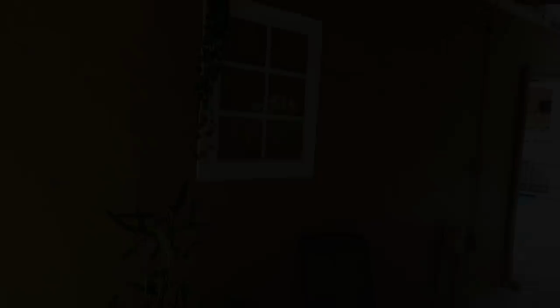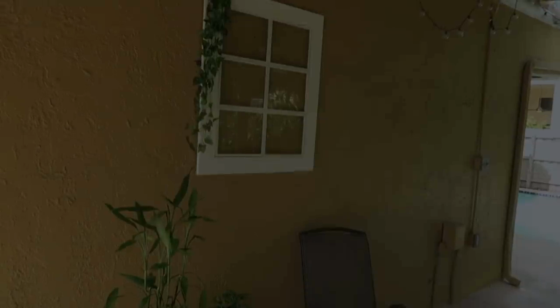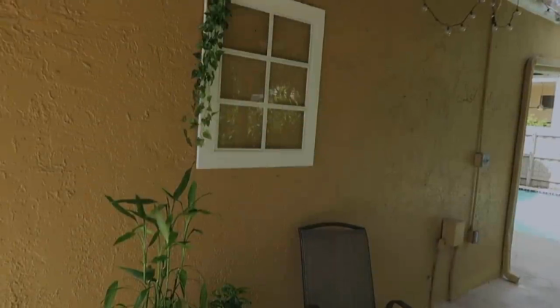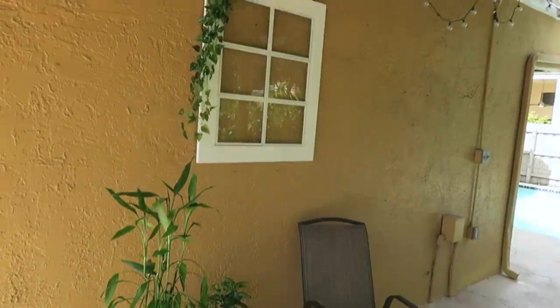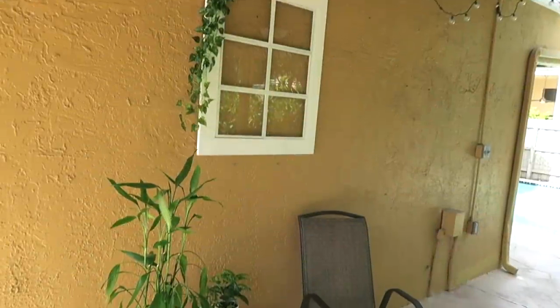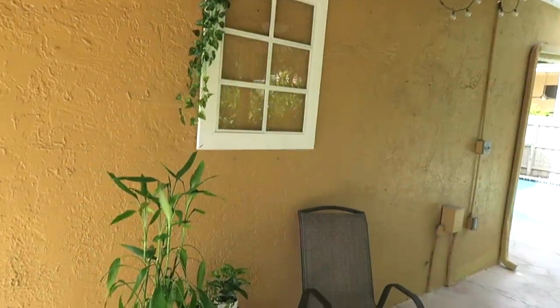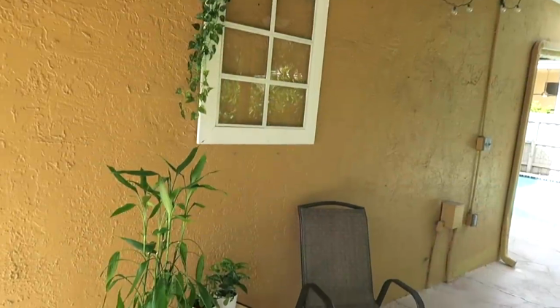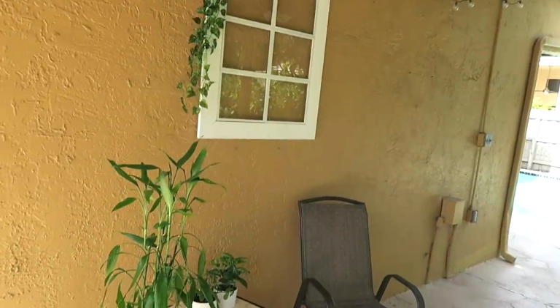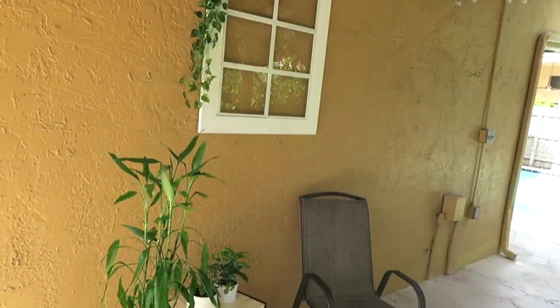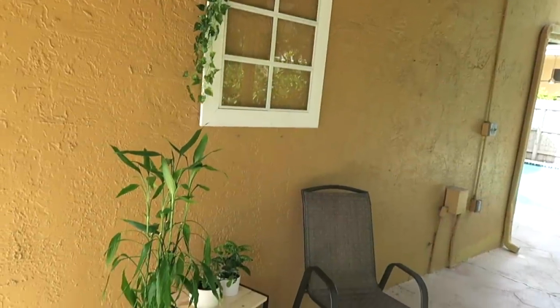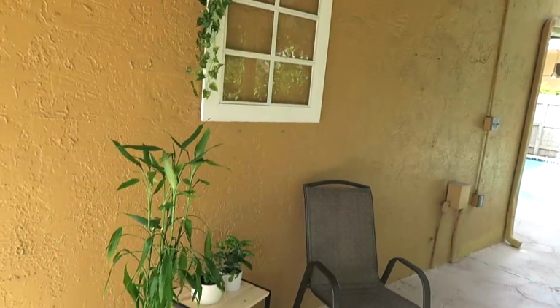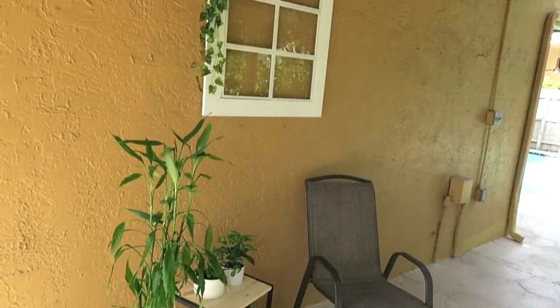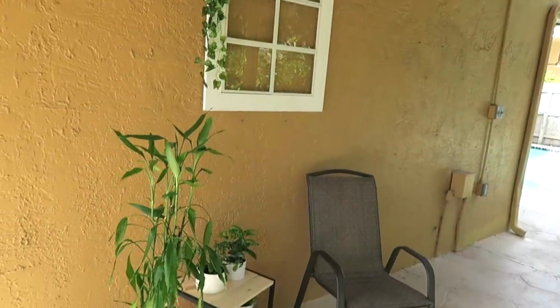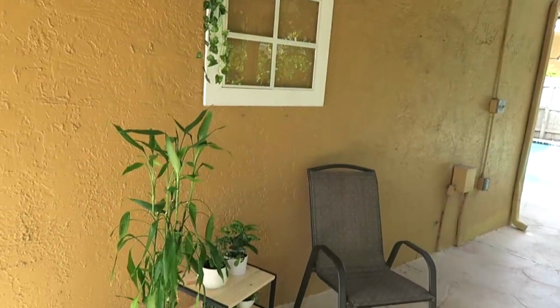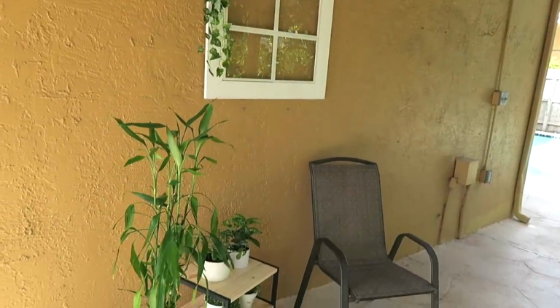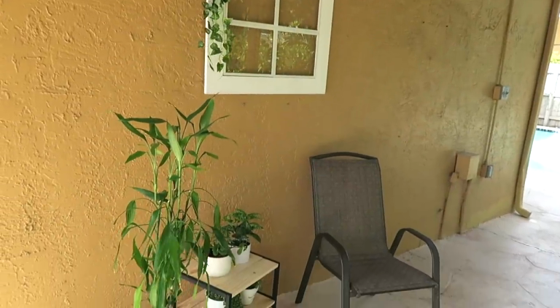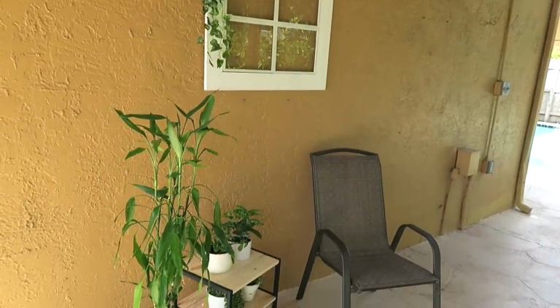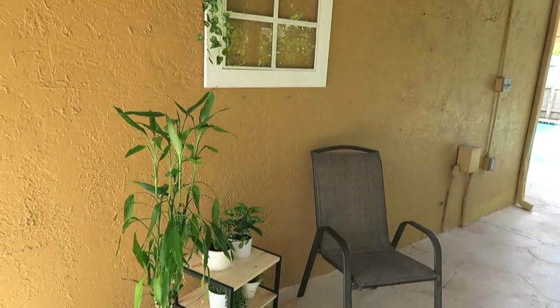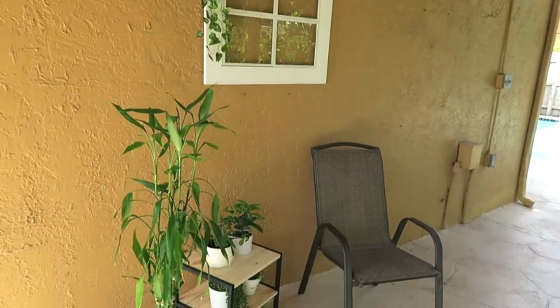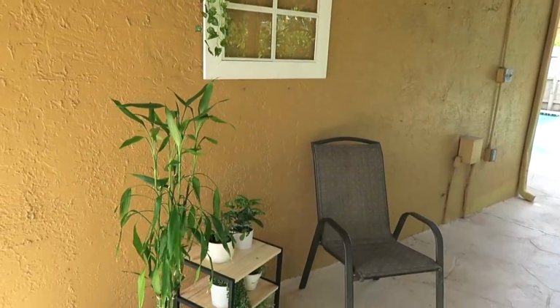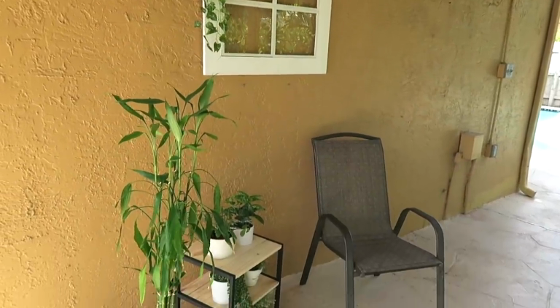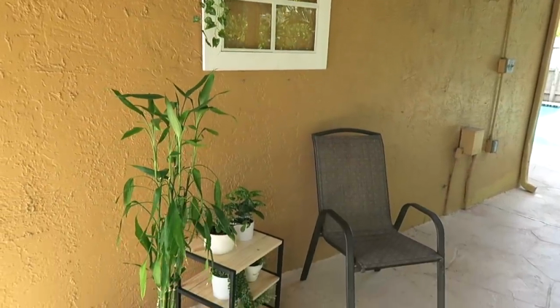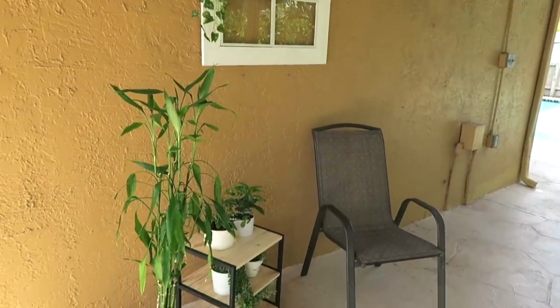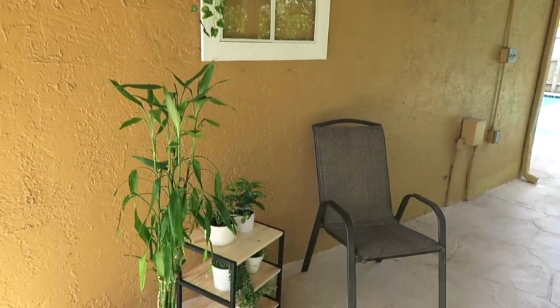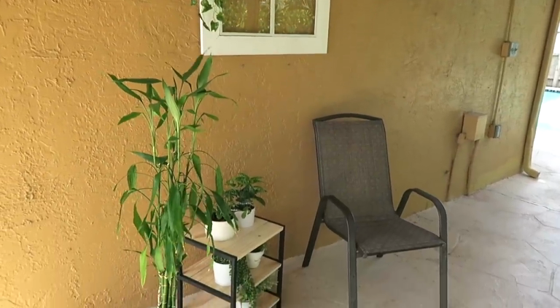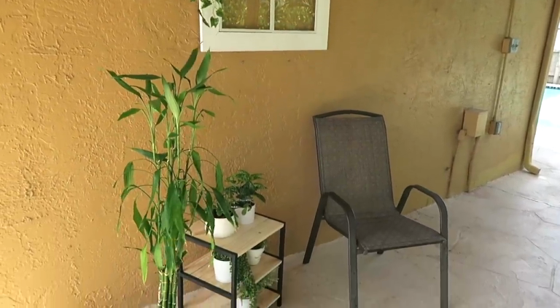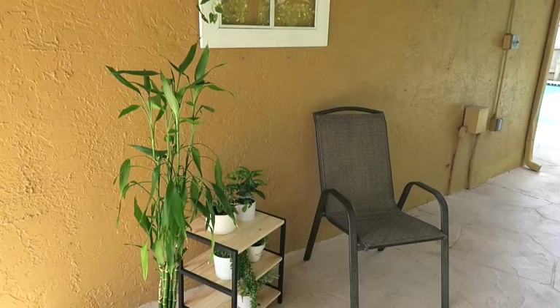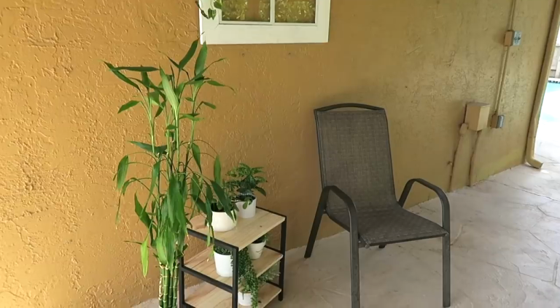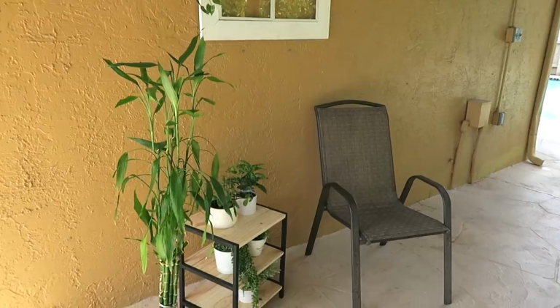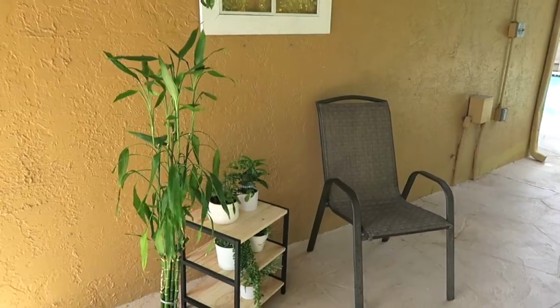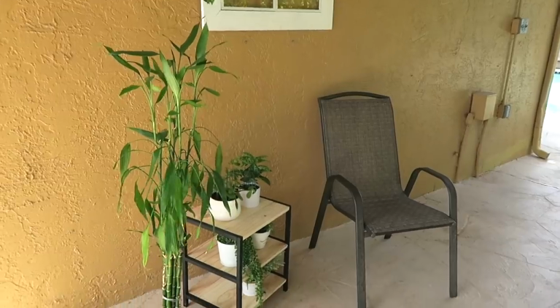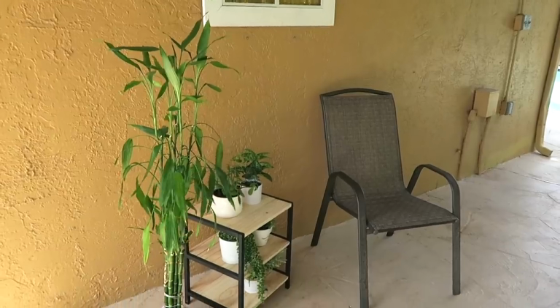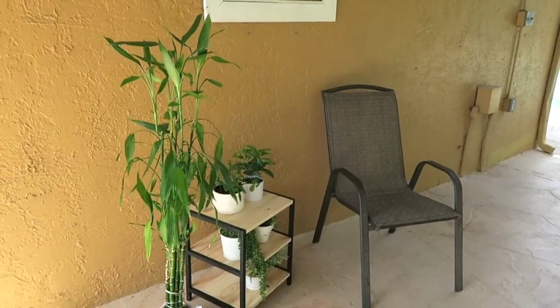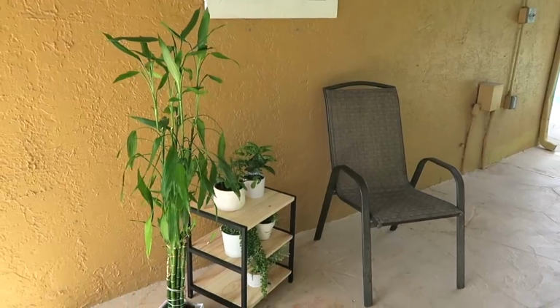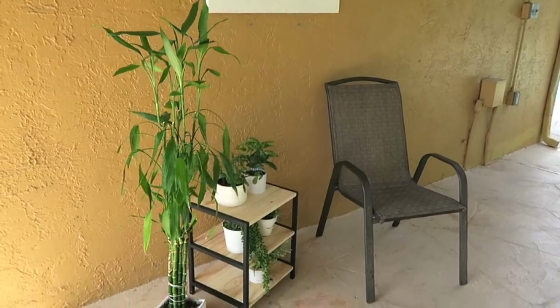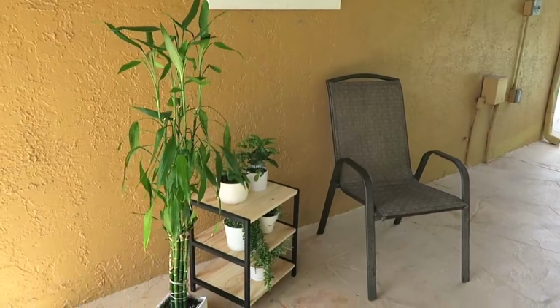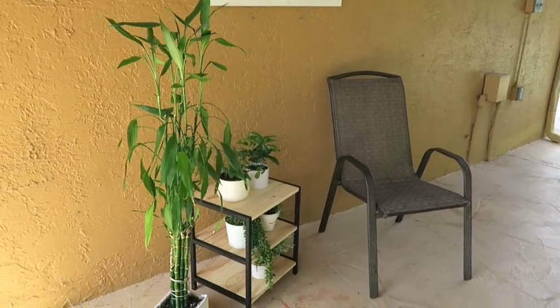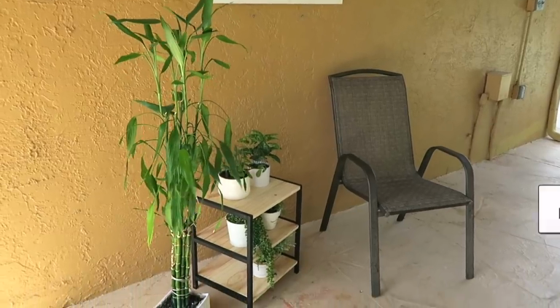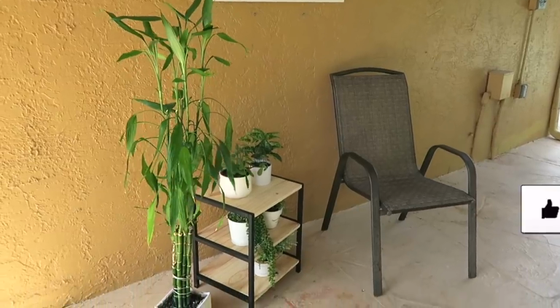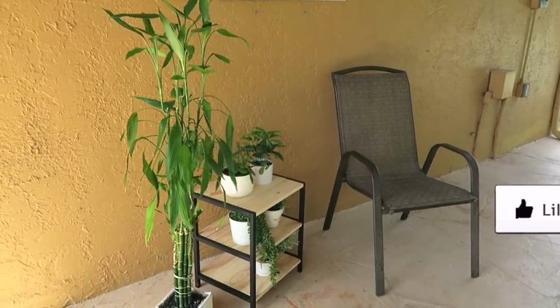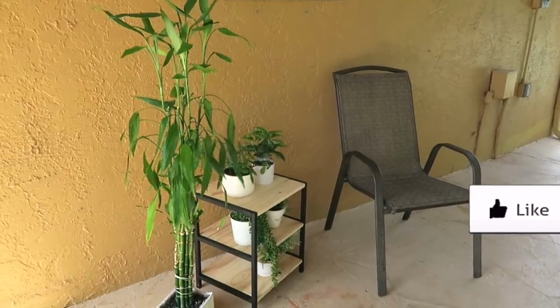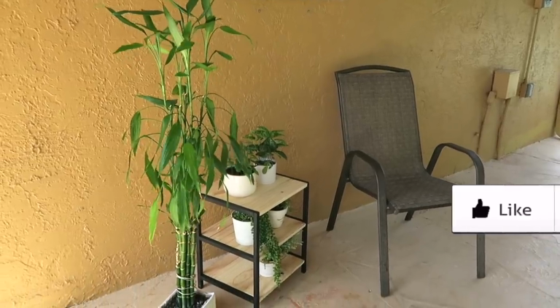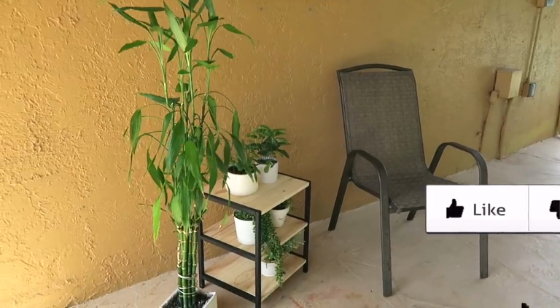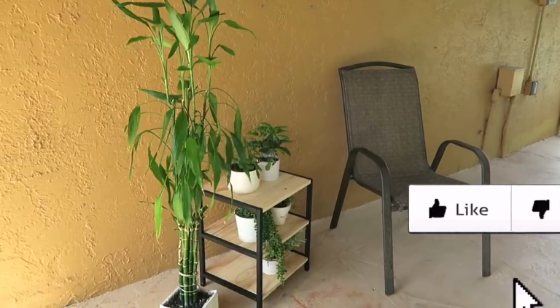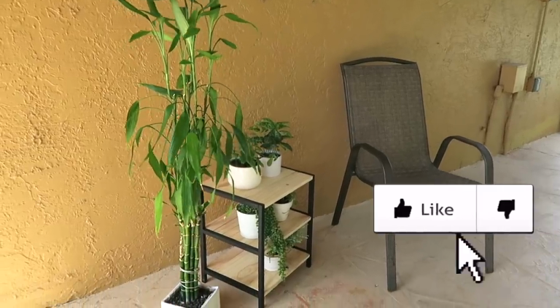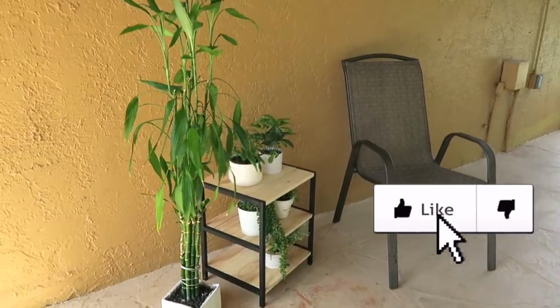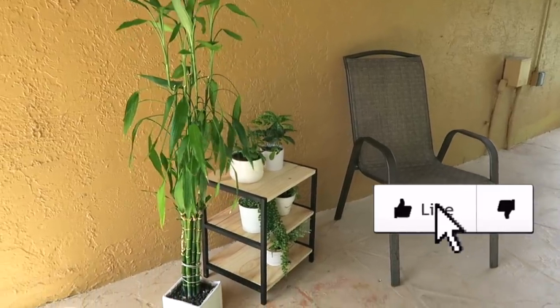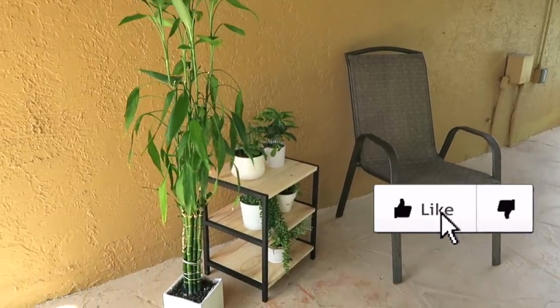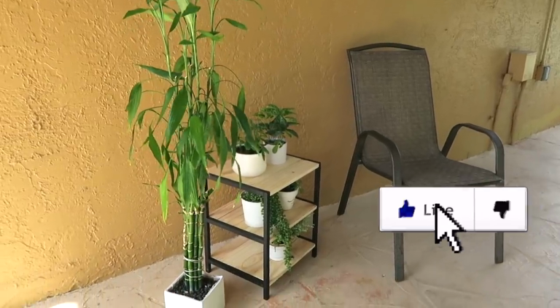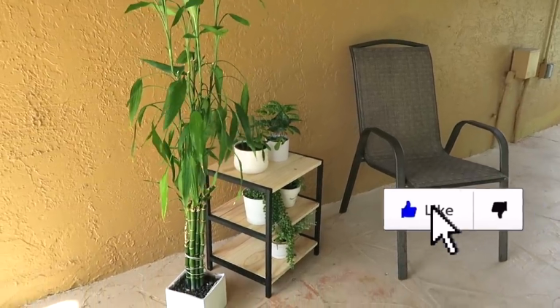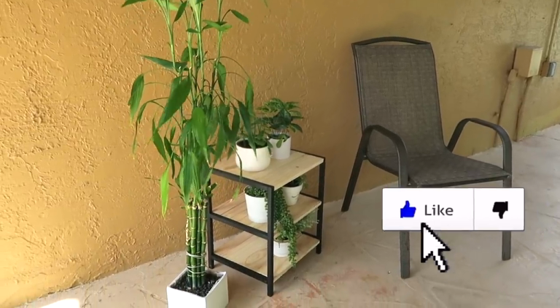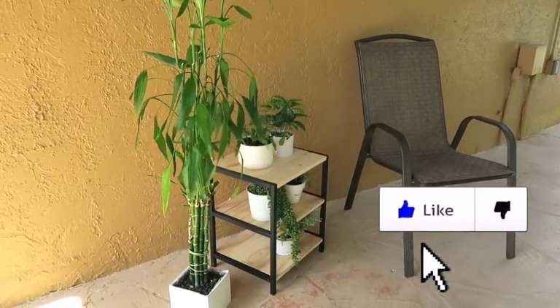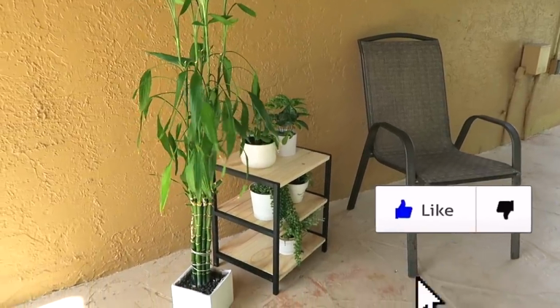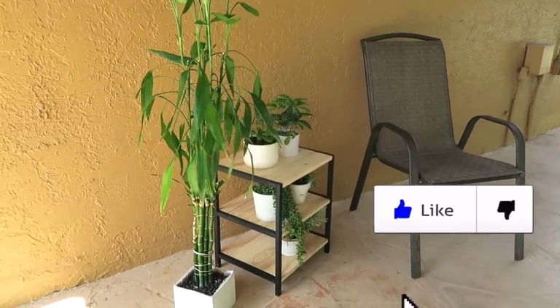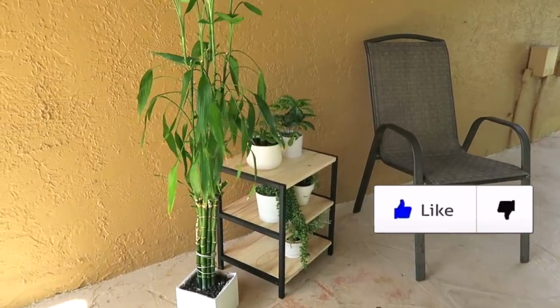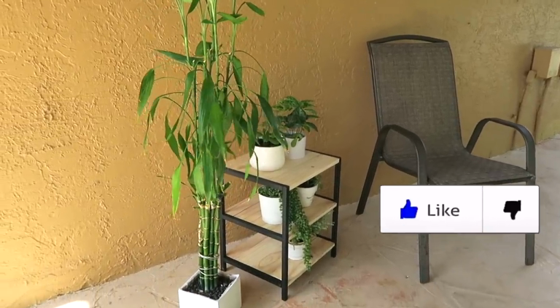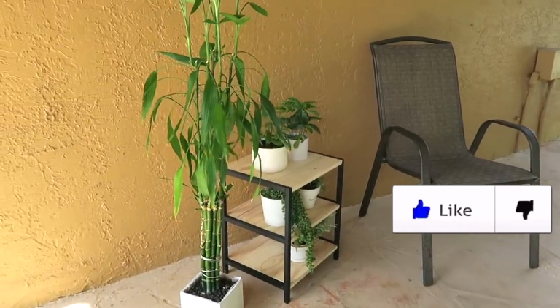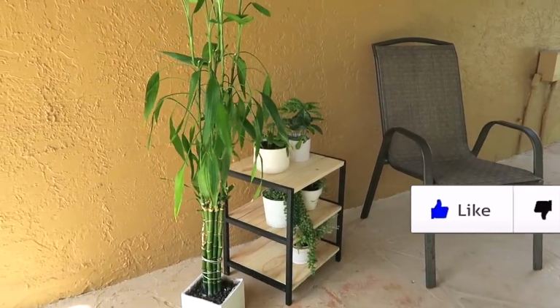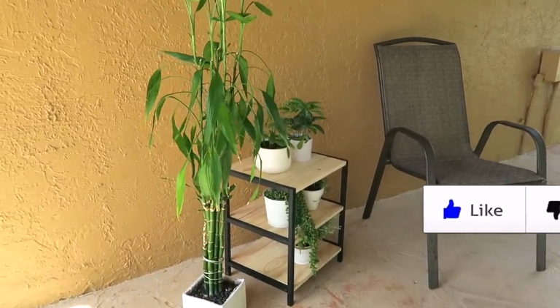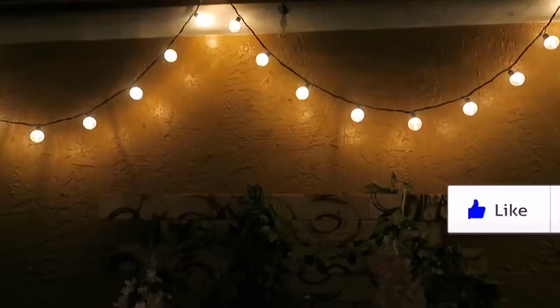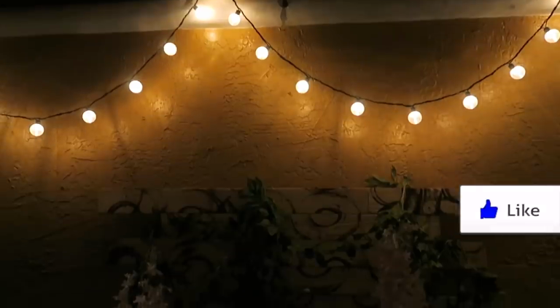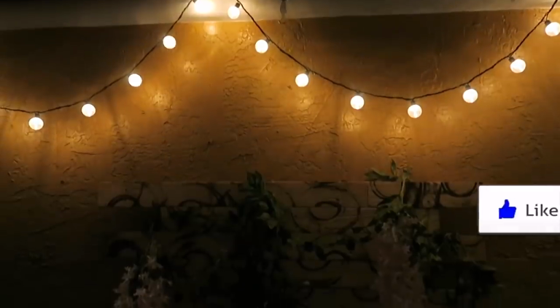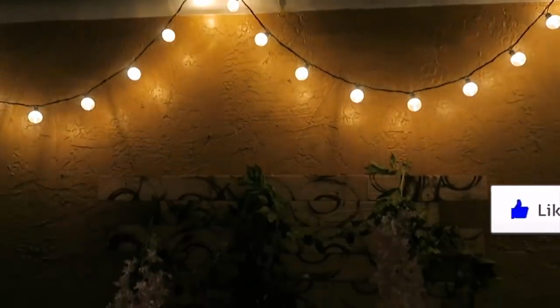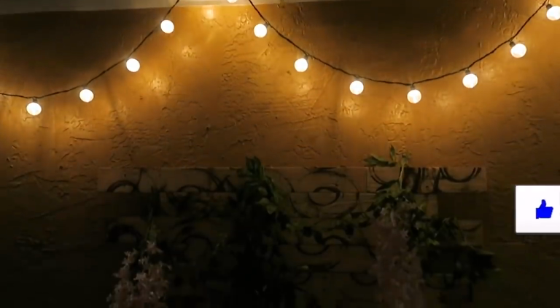Espero que estas ideas sean inspiración para tu creación. Recuerda regalarme un like y hacerme un comentario.